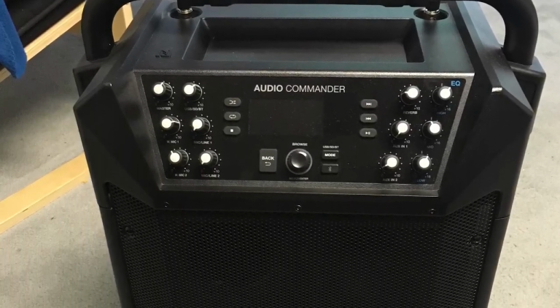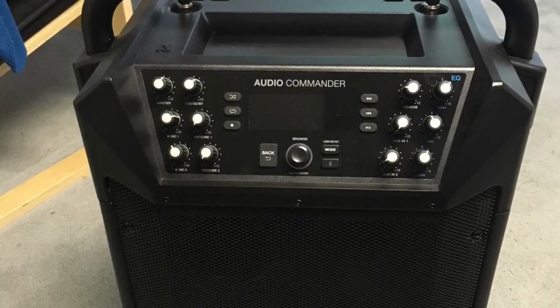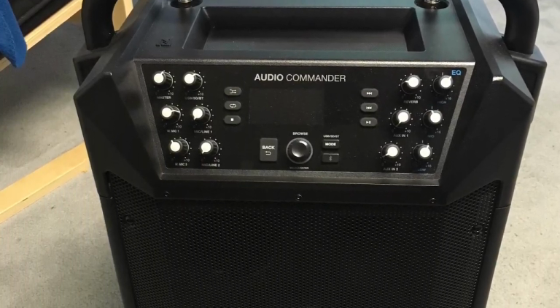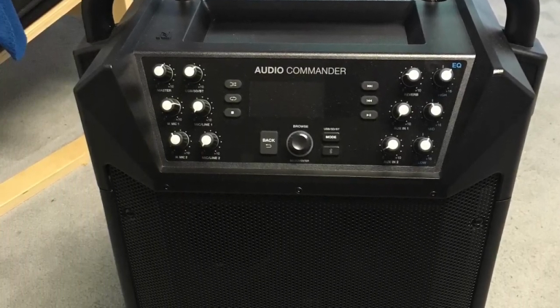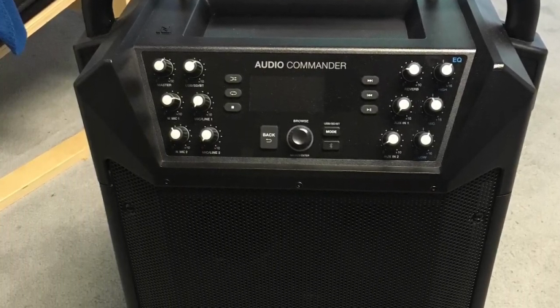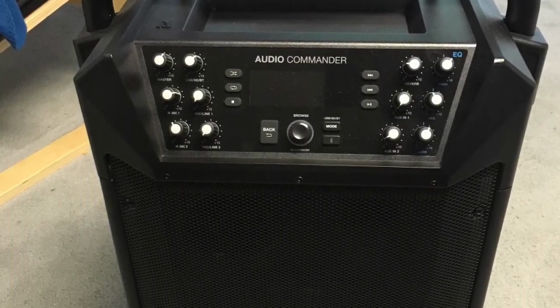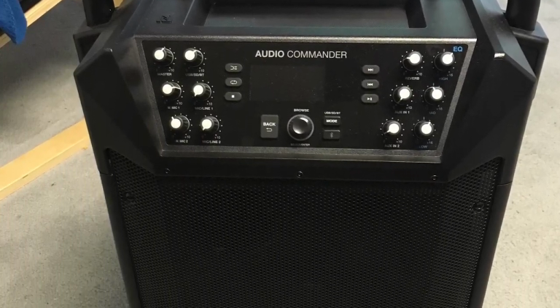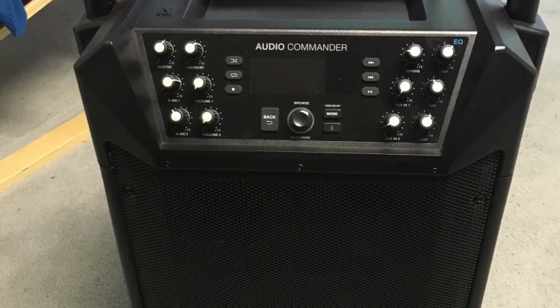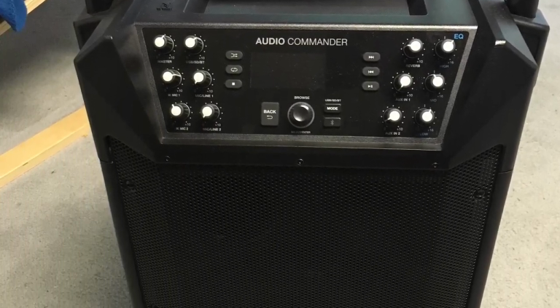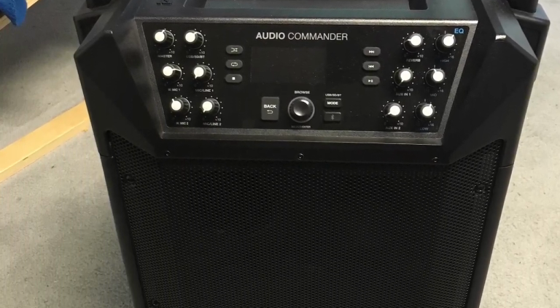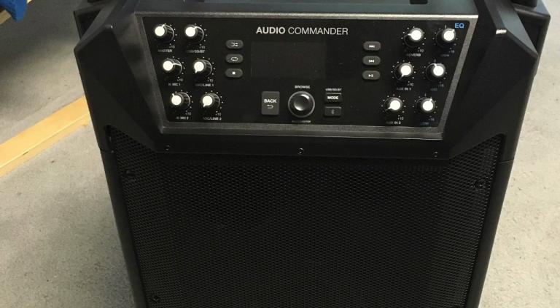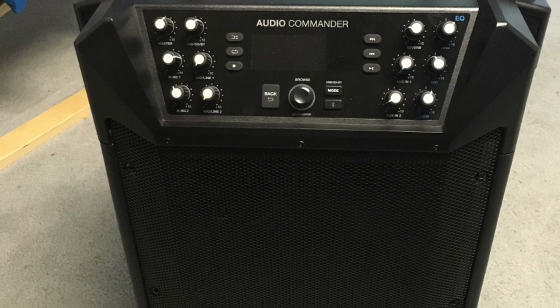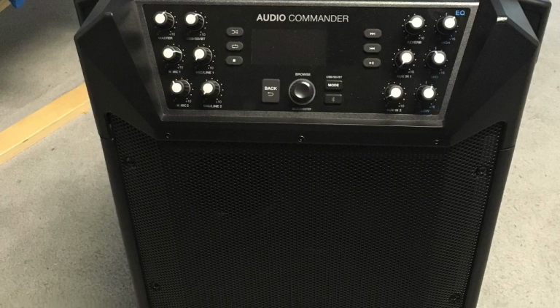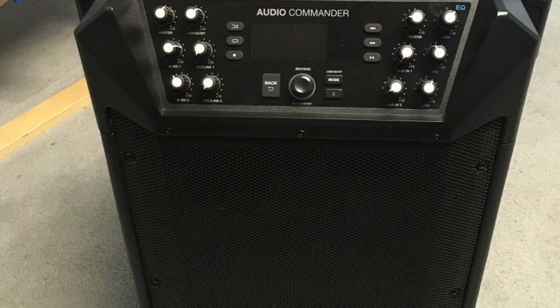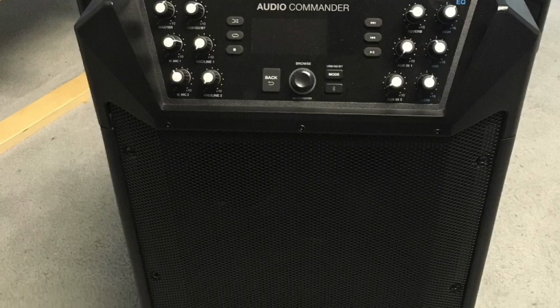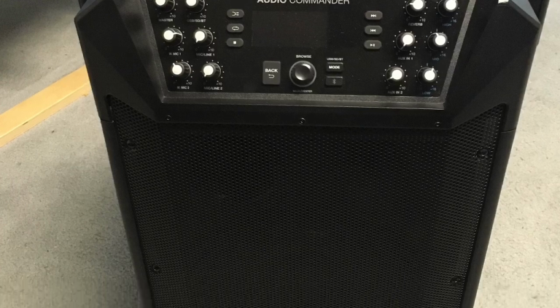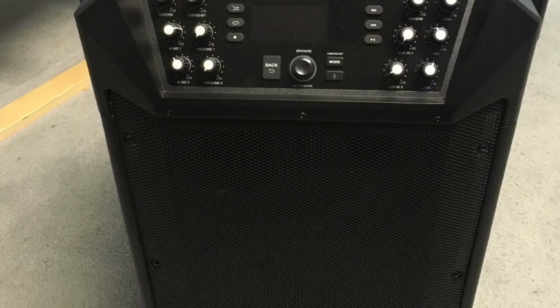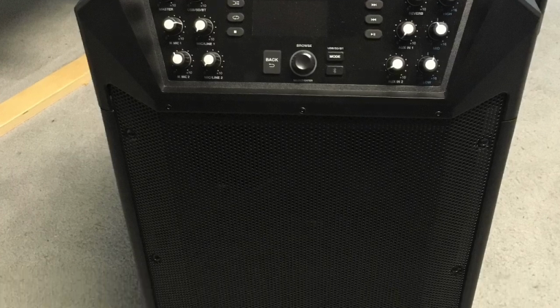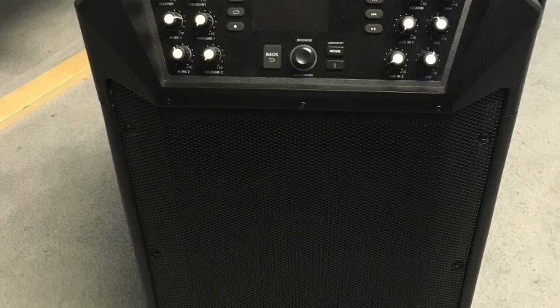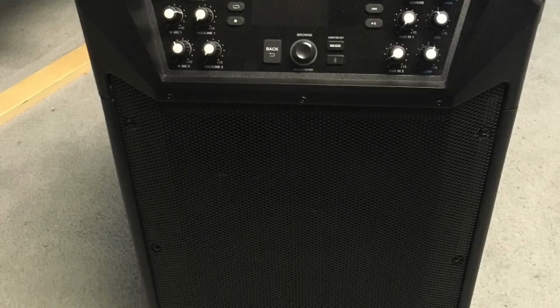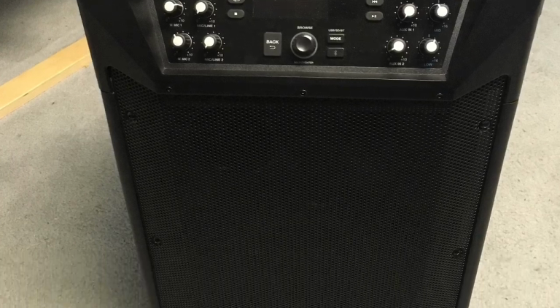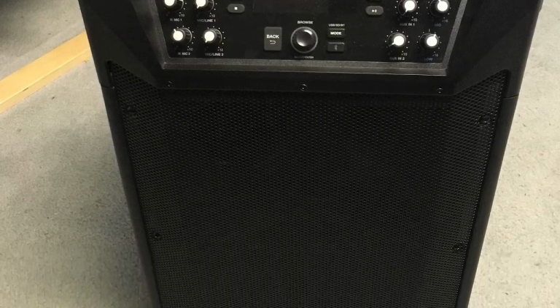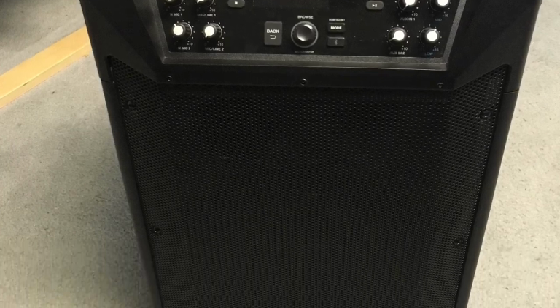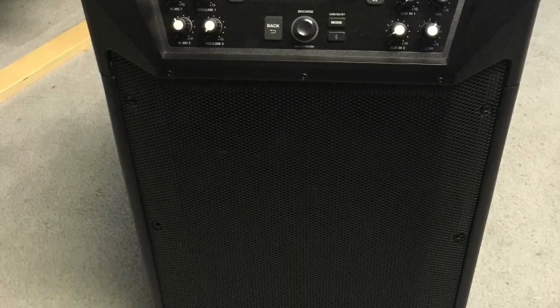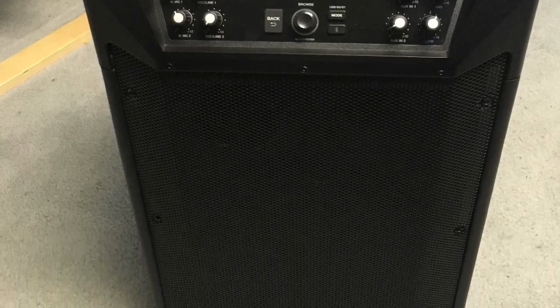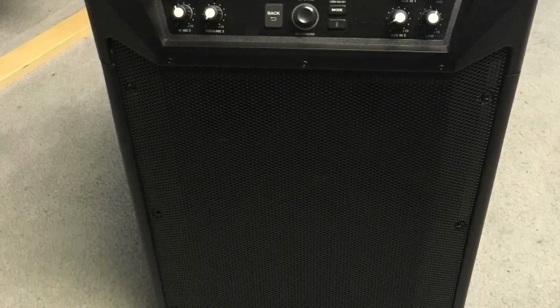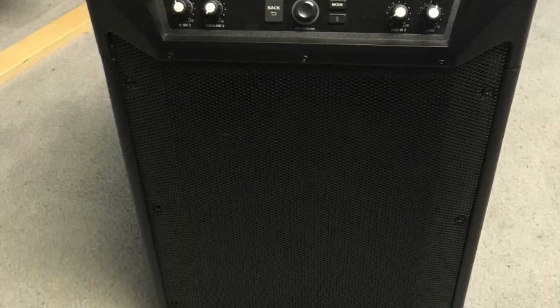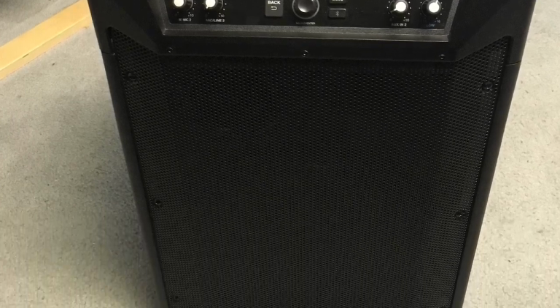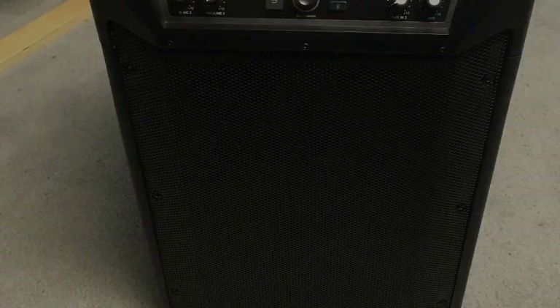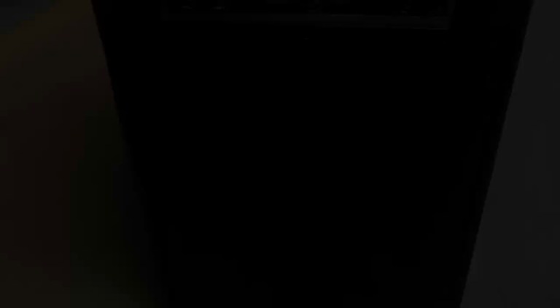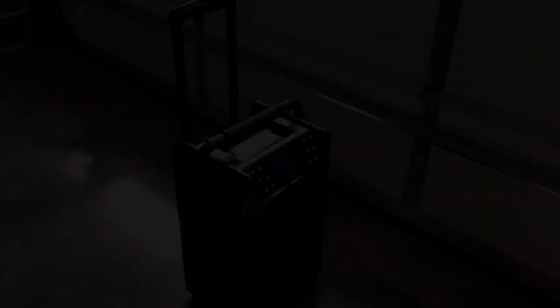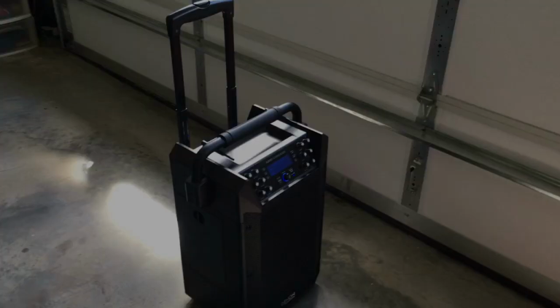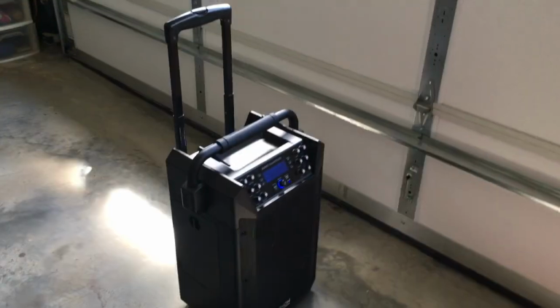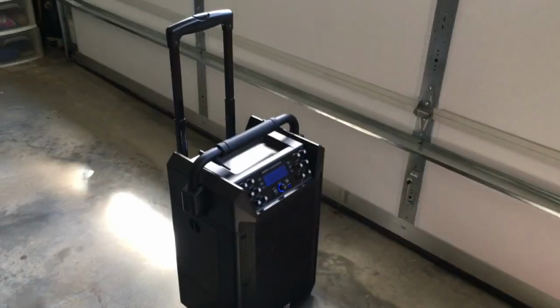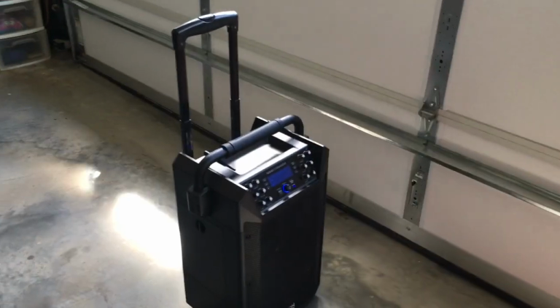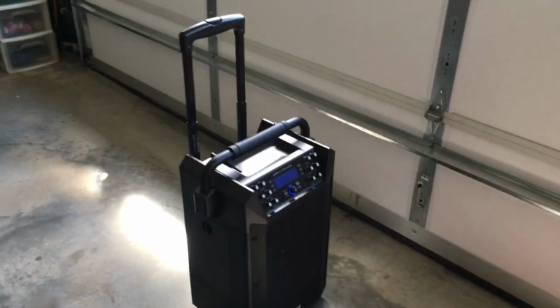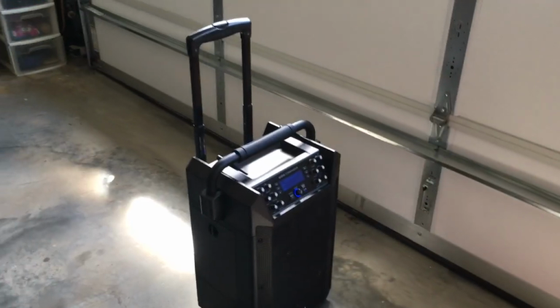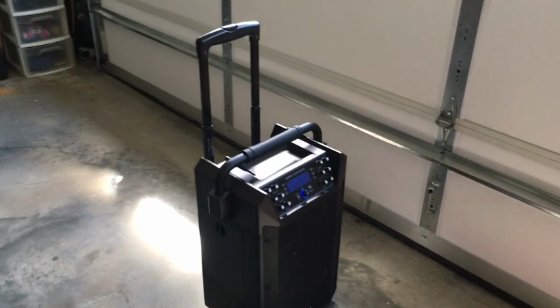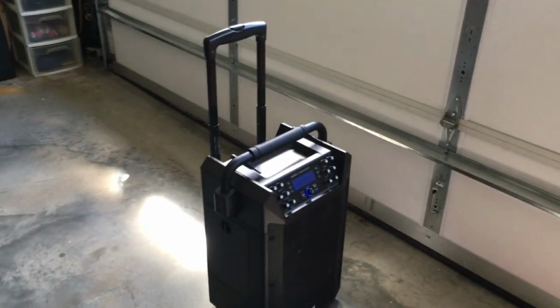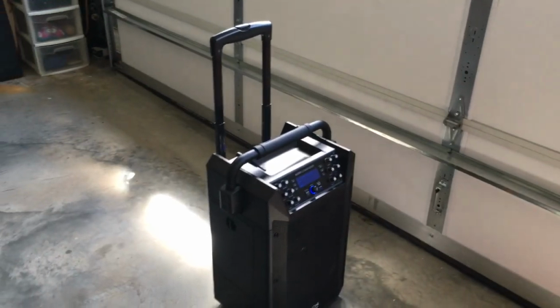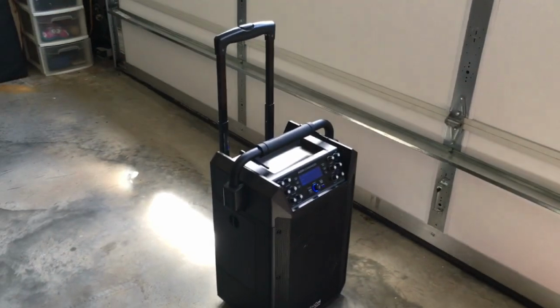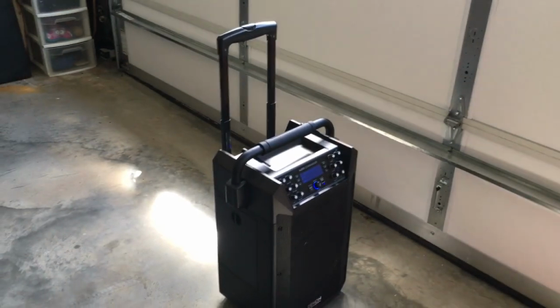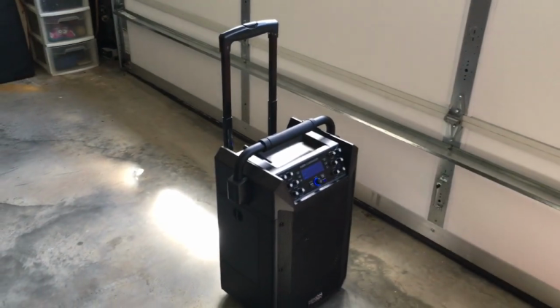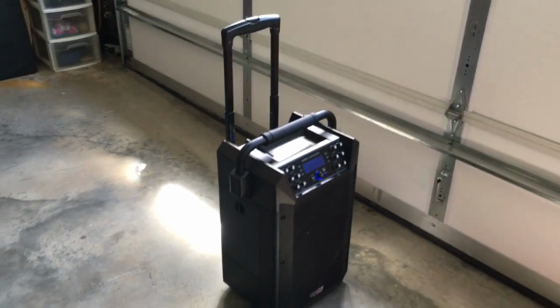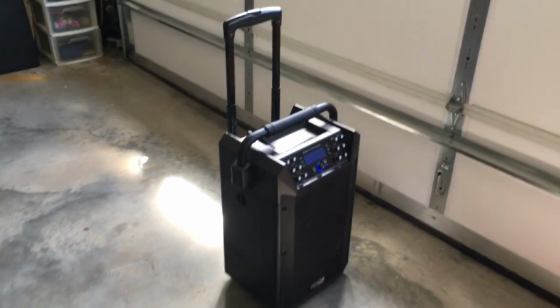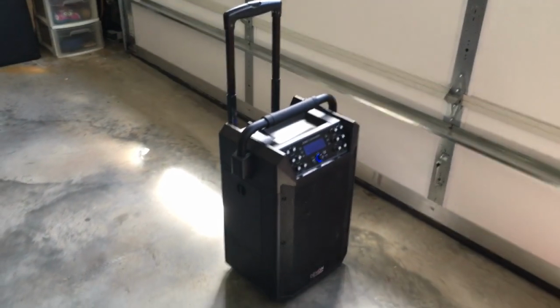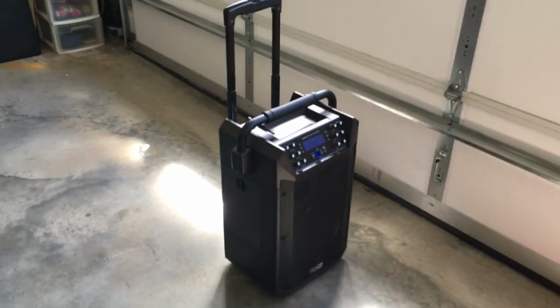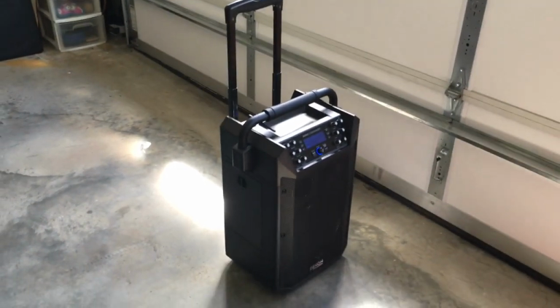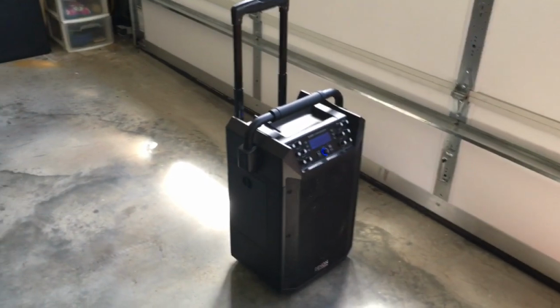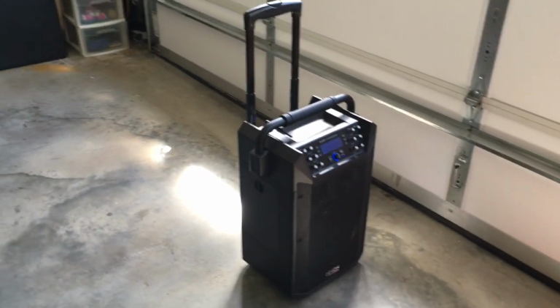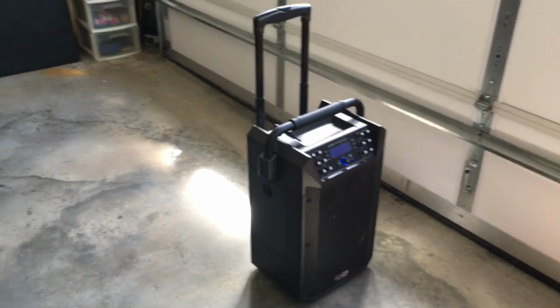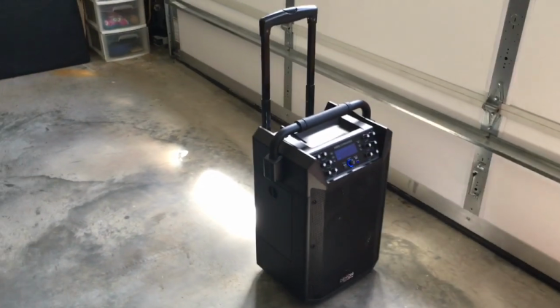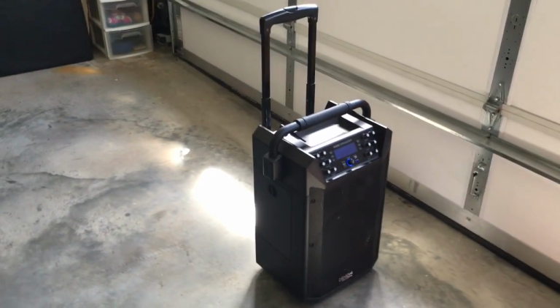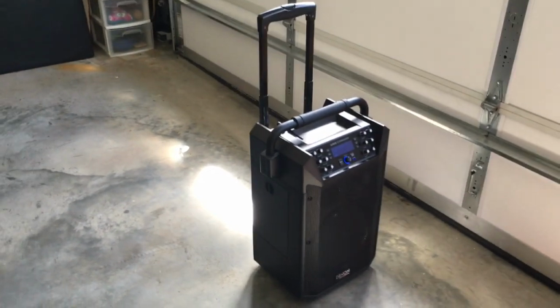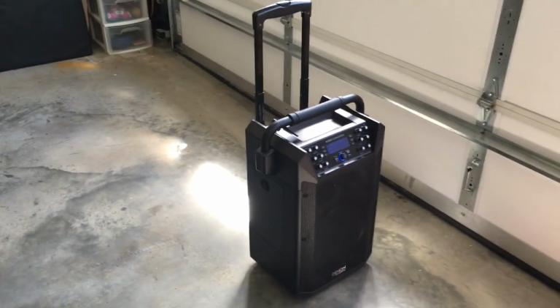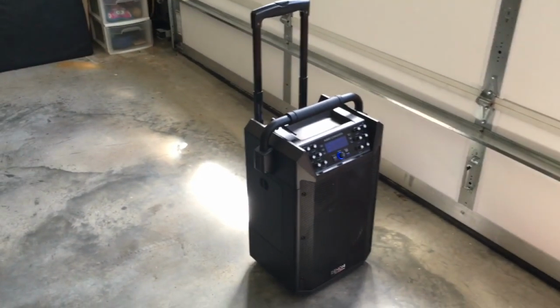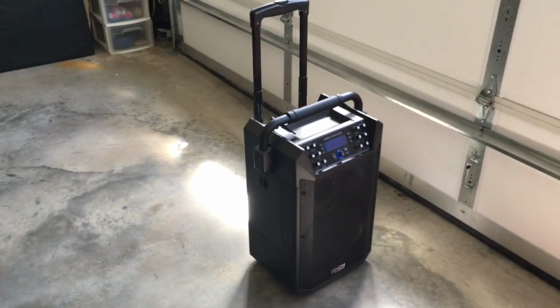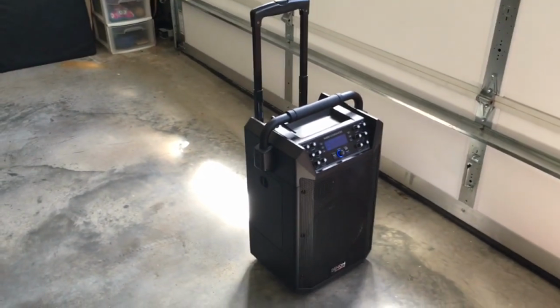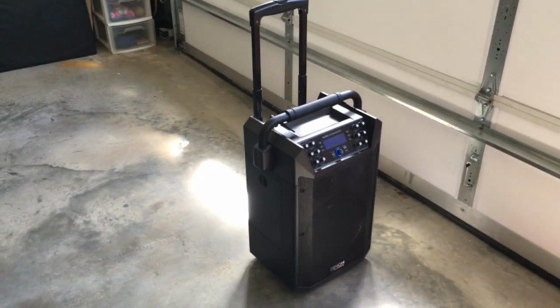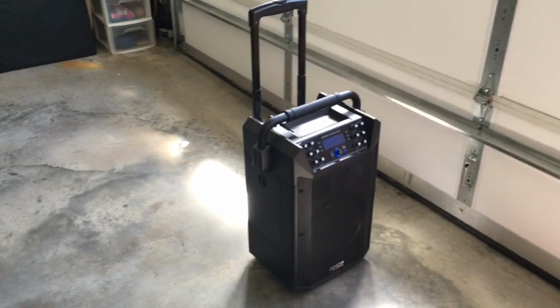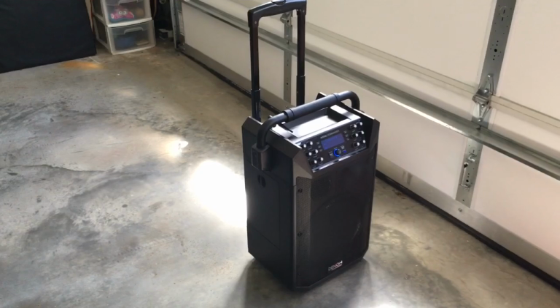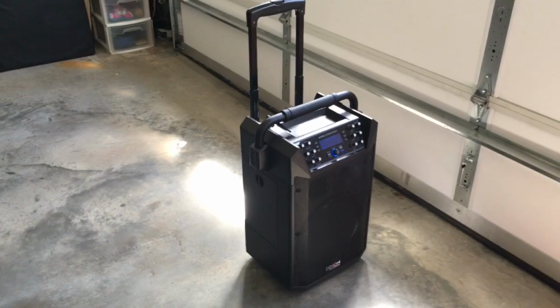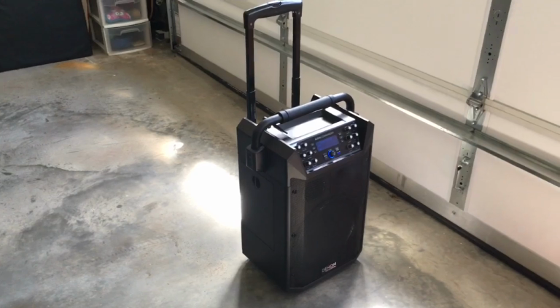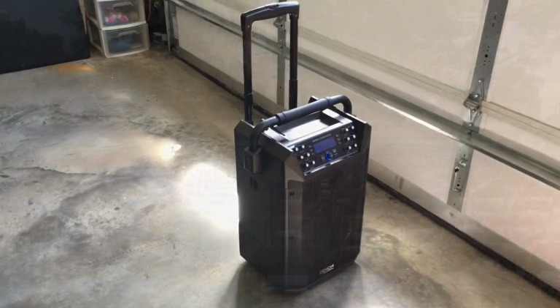The sound on this thing is pretty amazing. My overall rating for the speaker would be somewhere between four and five out of five. The sound of the speaker is incredible — check this out.